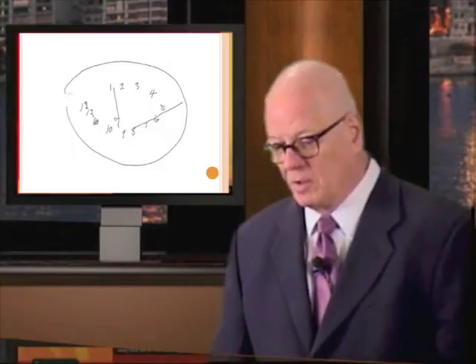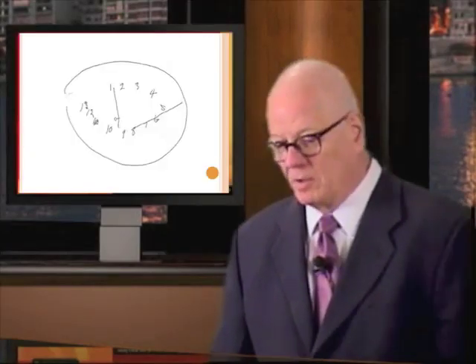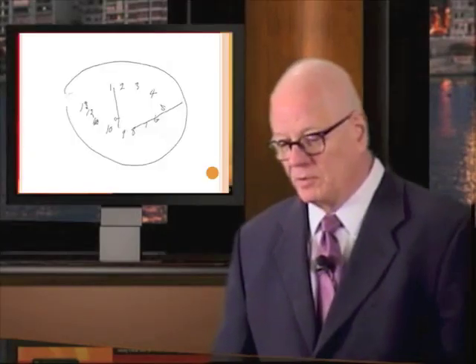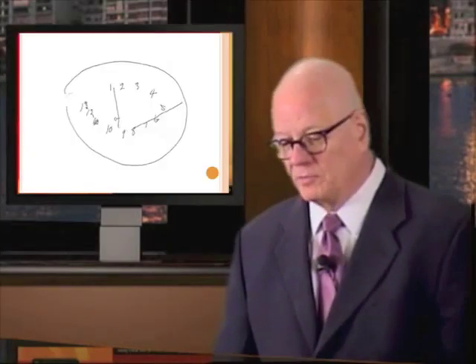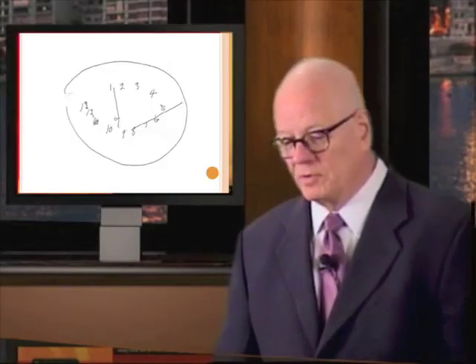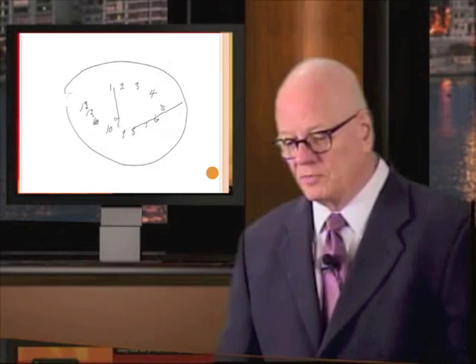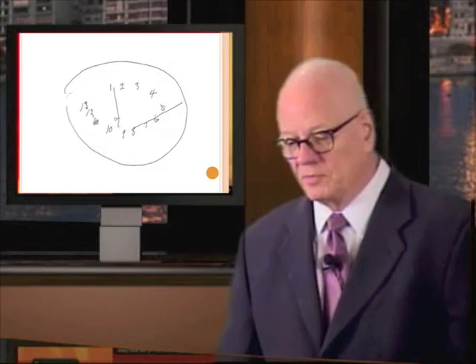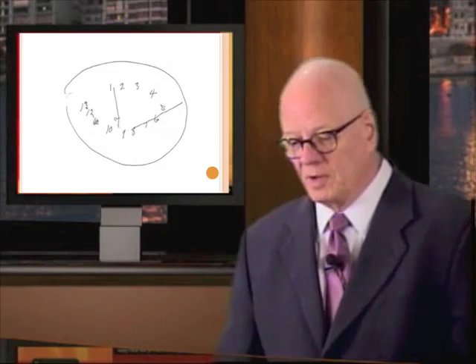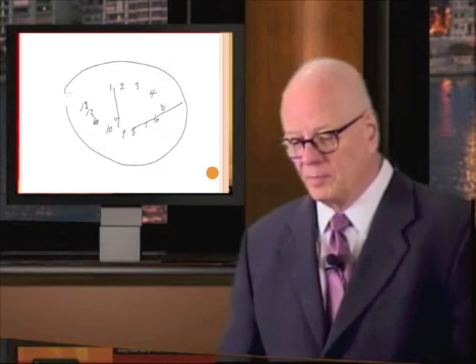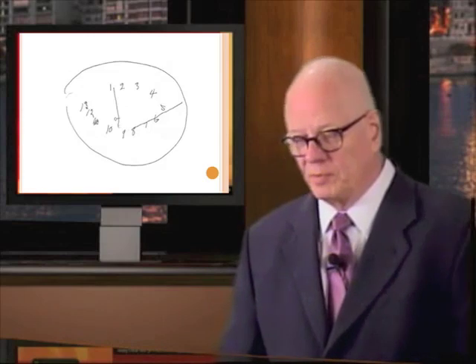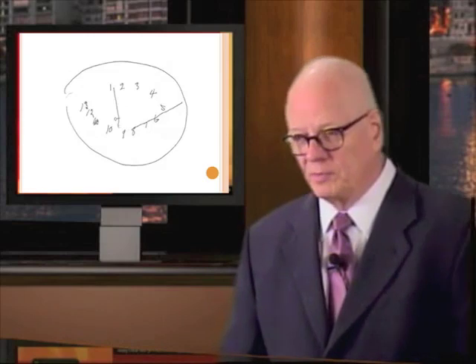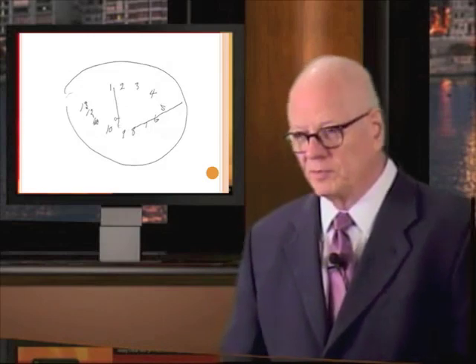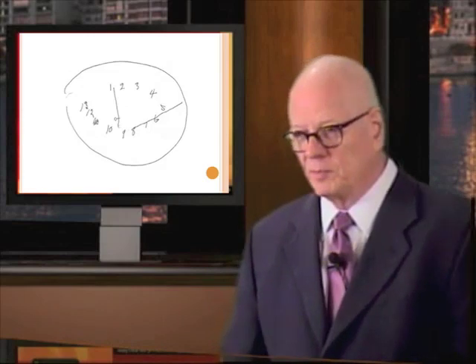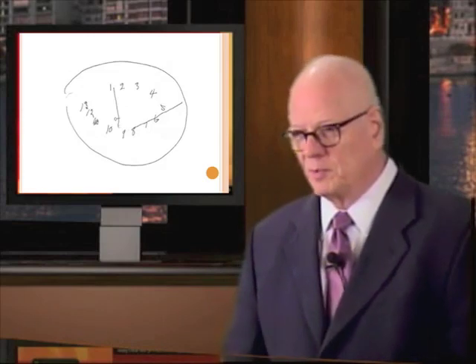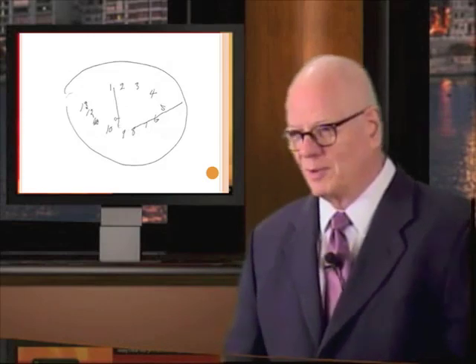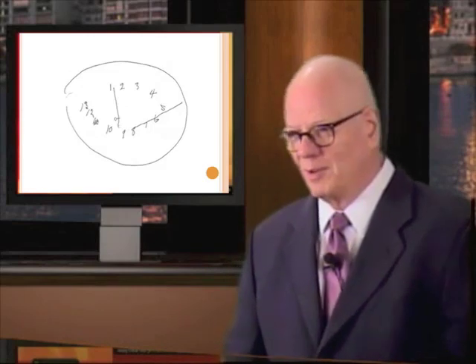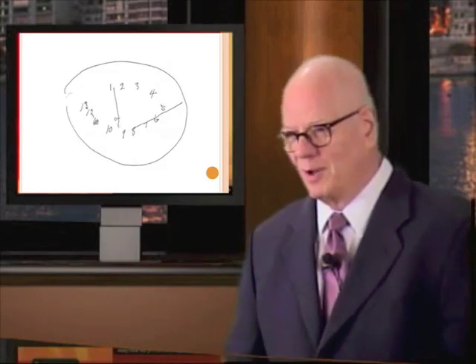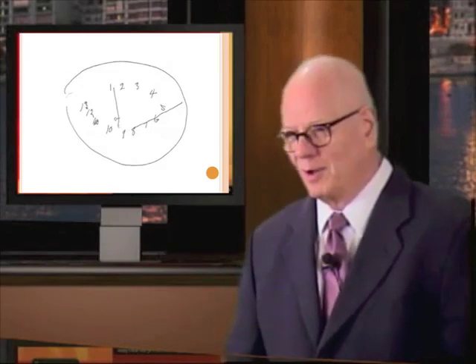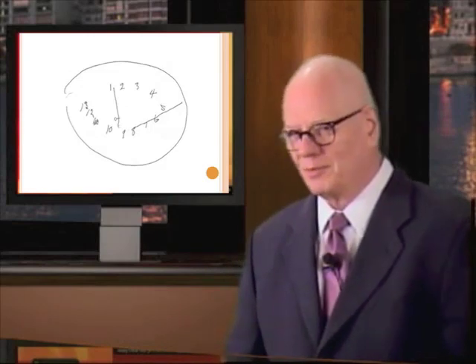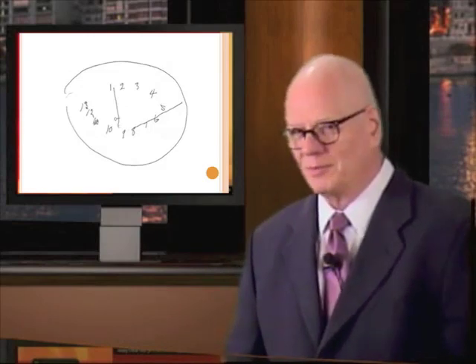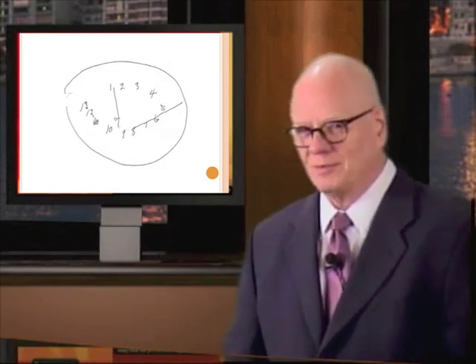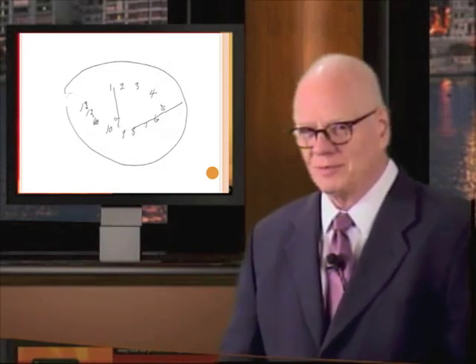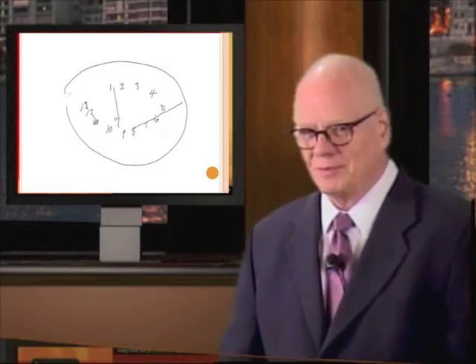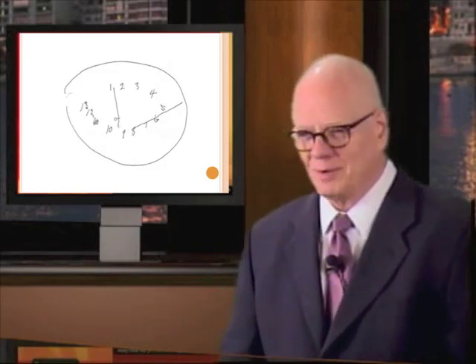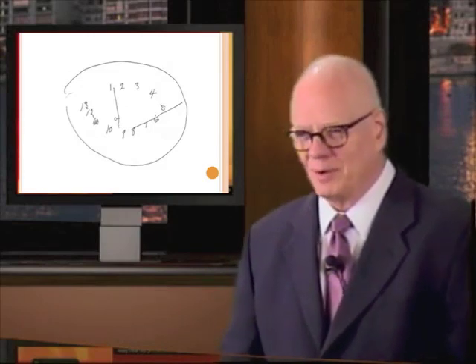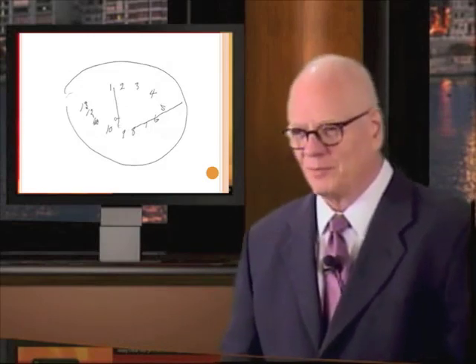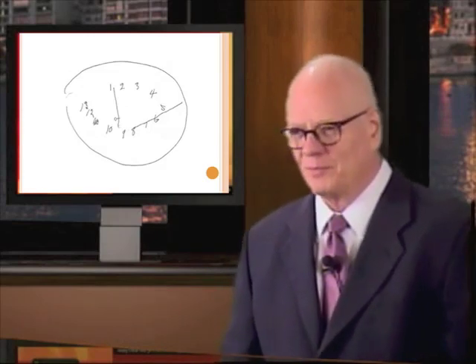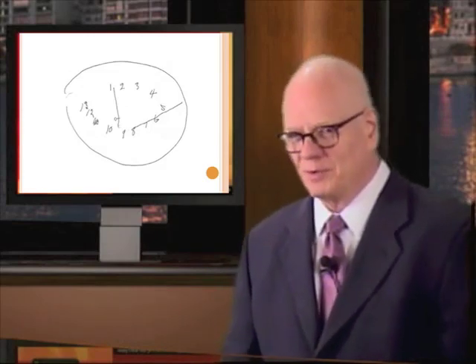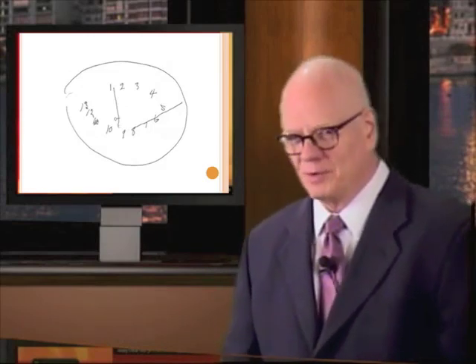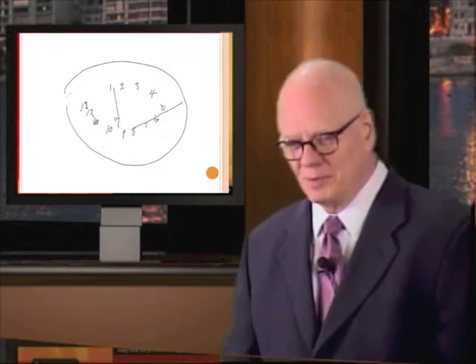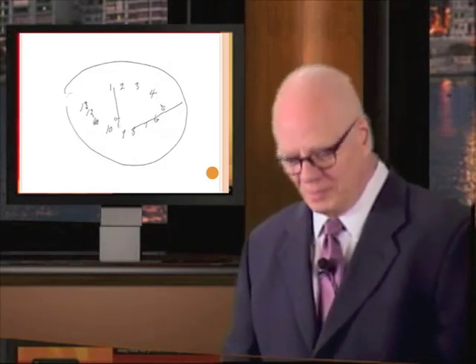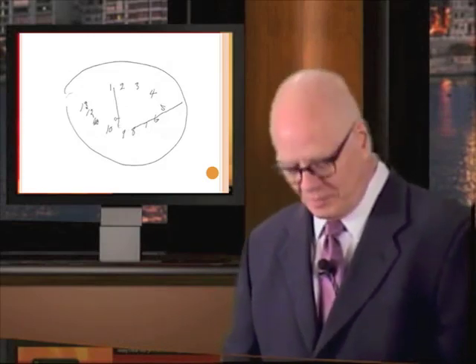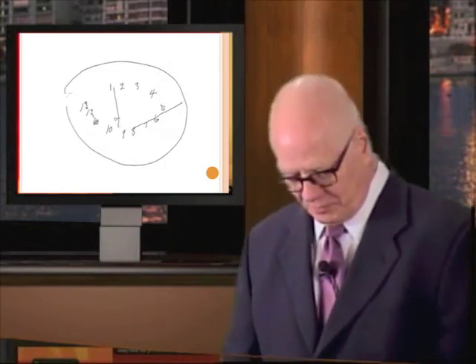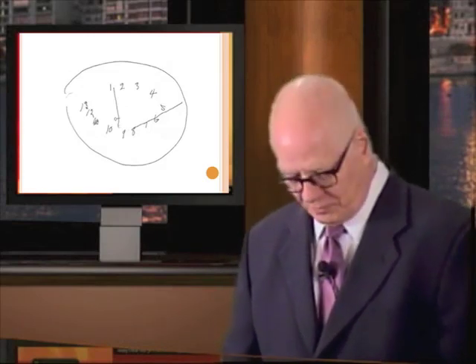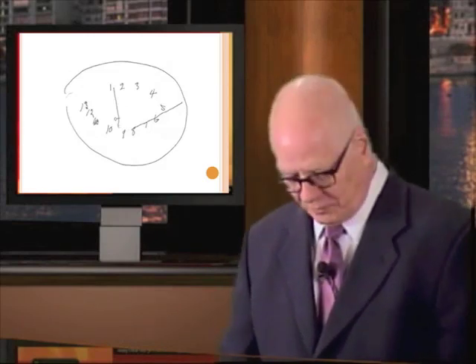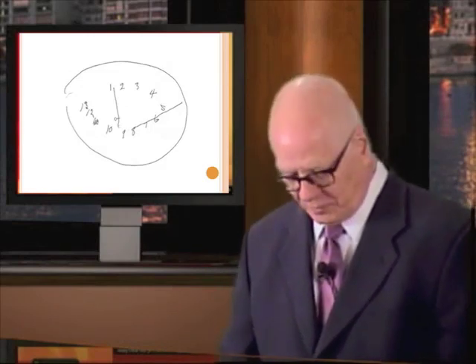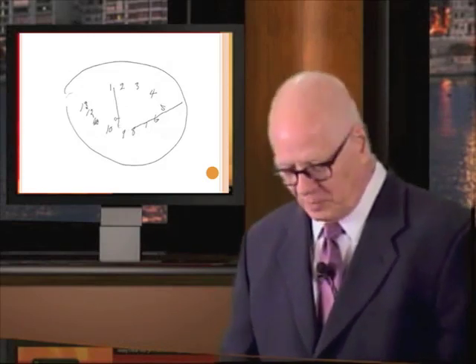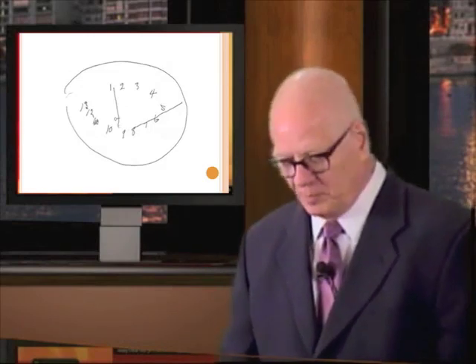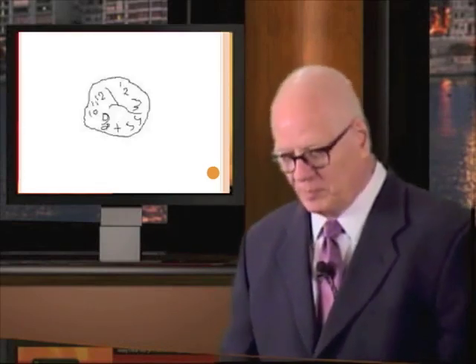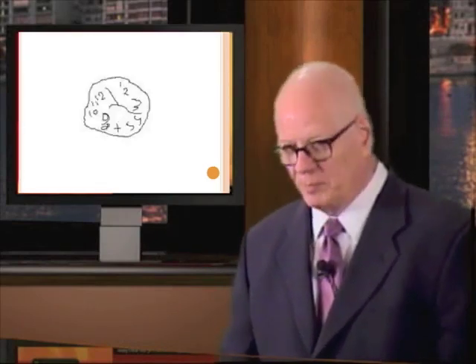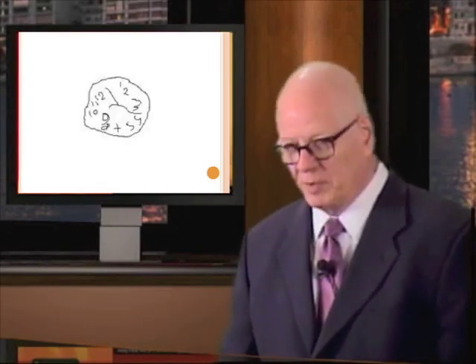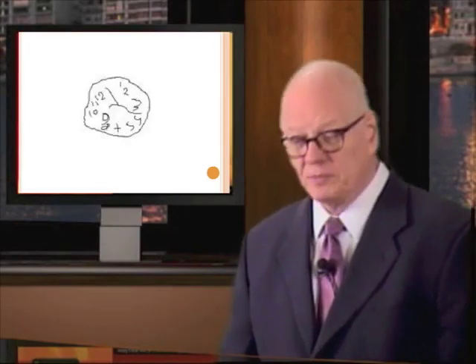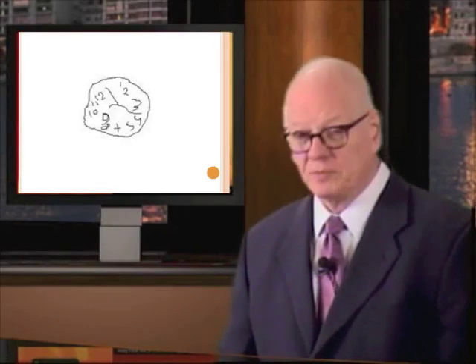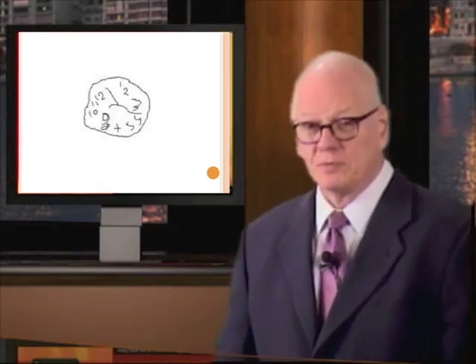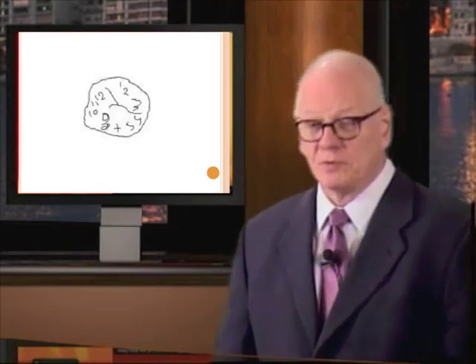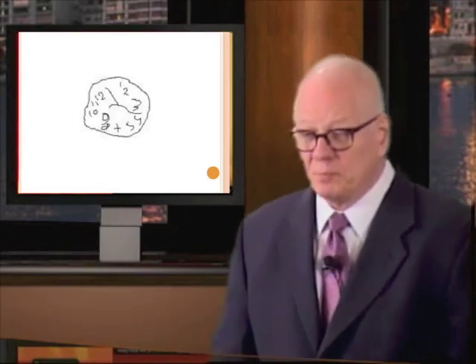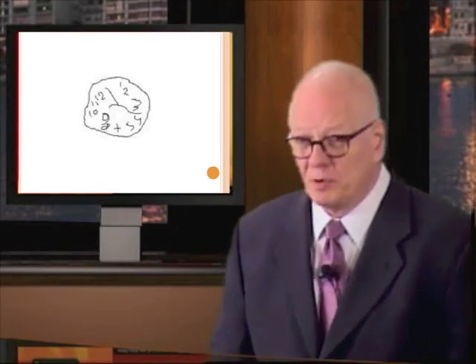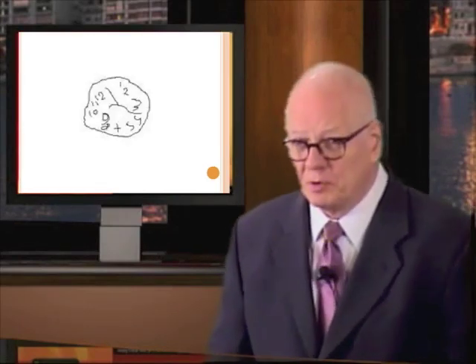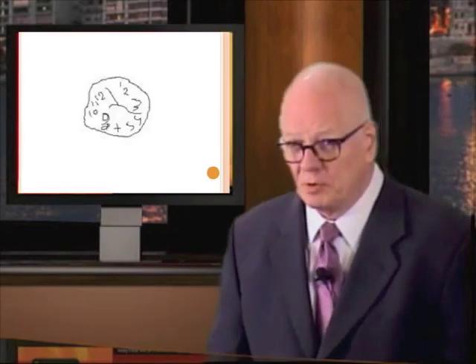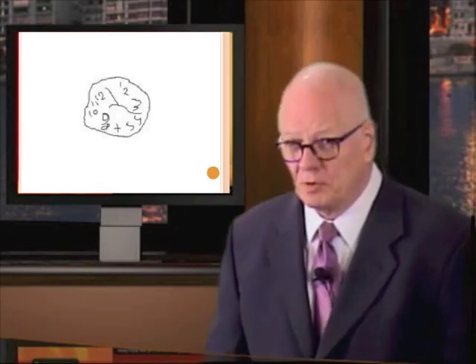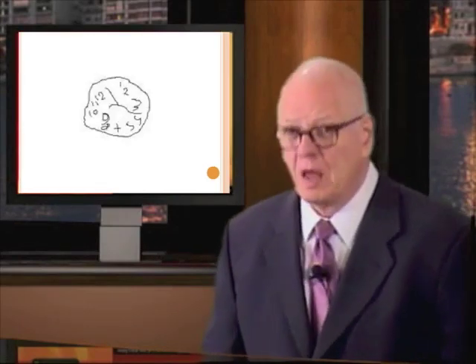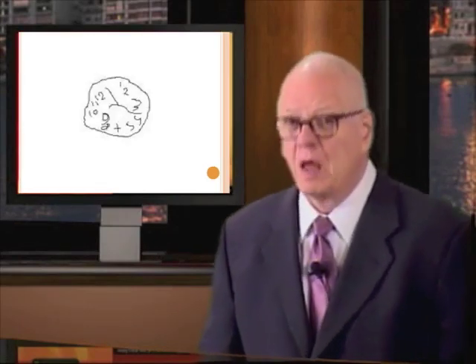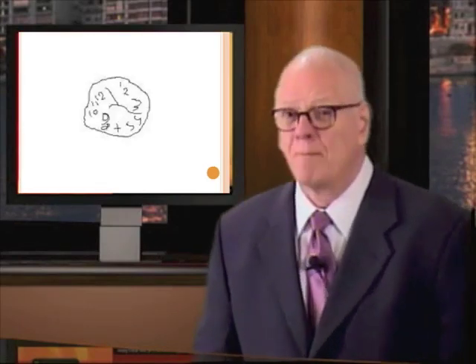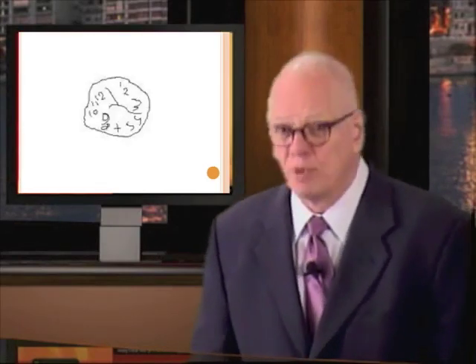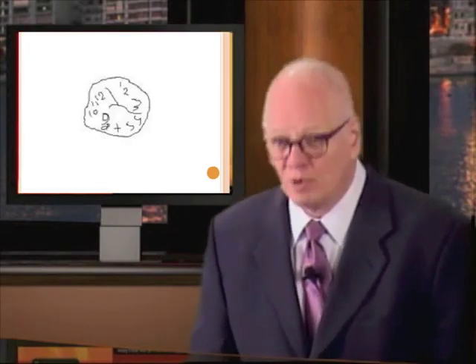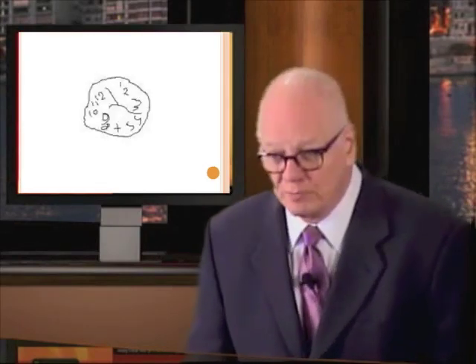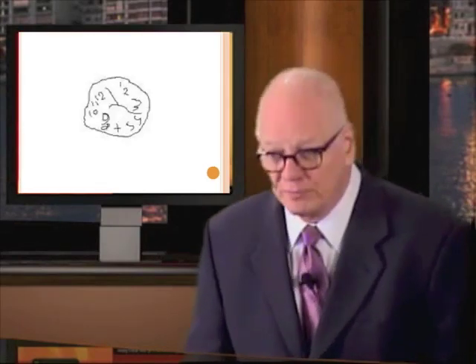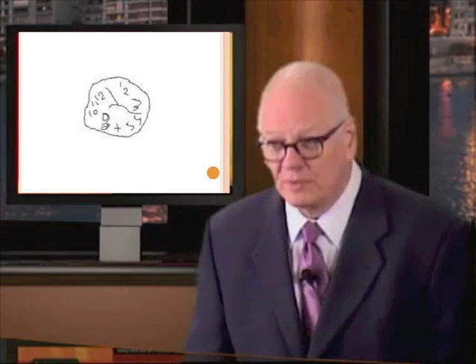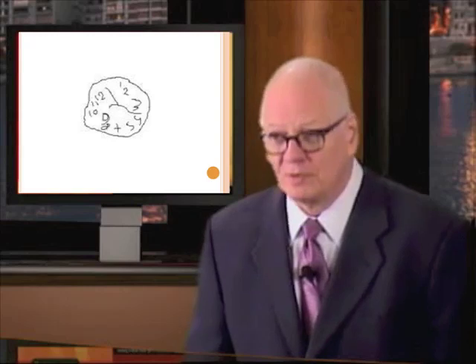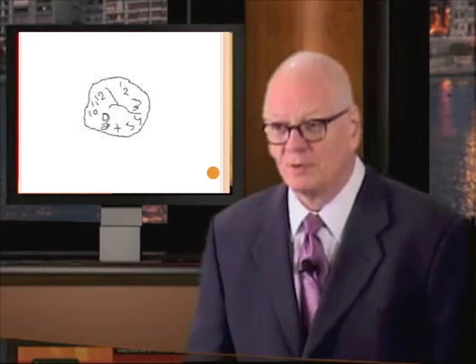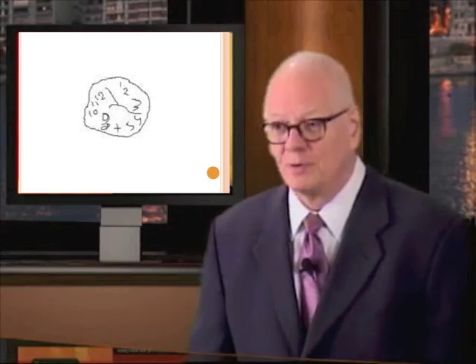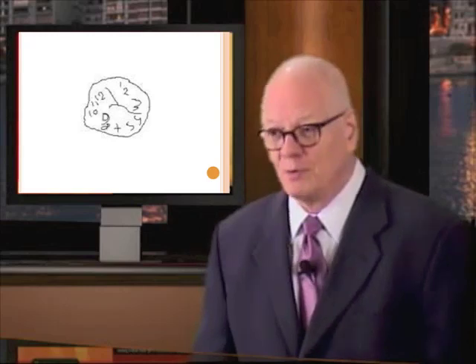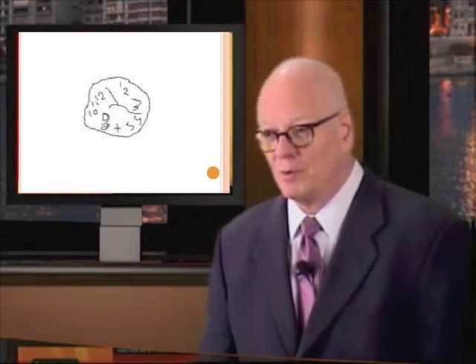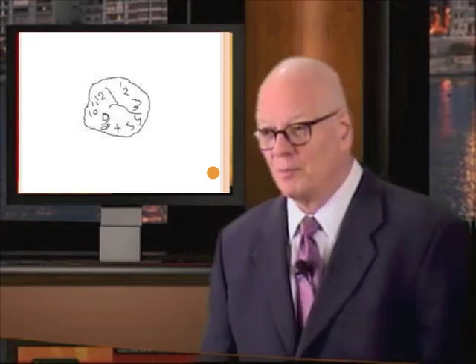Here's an example of some of the clocks that I've seen from patients that appeared perfectly normal.